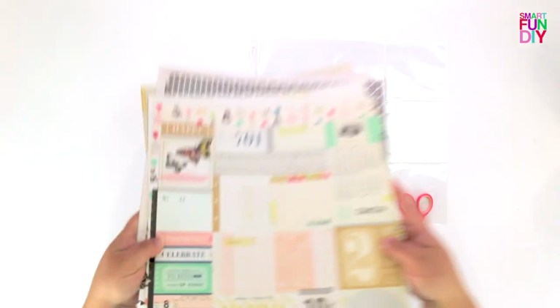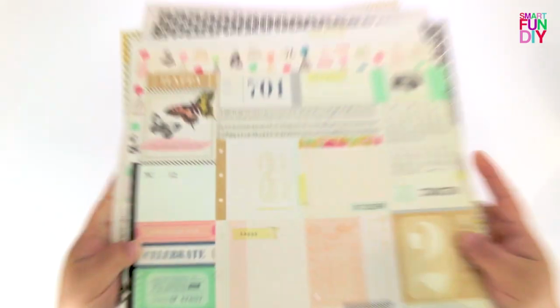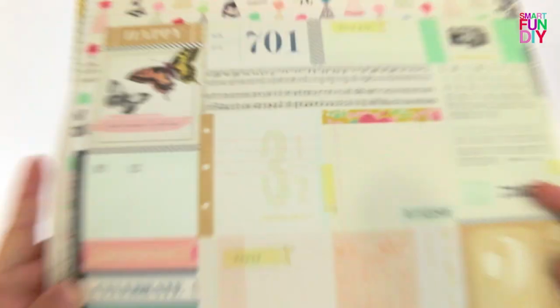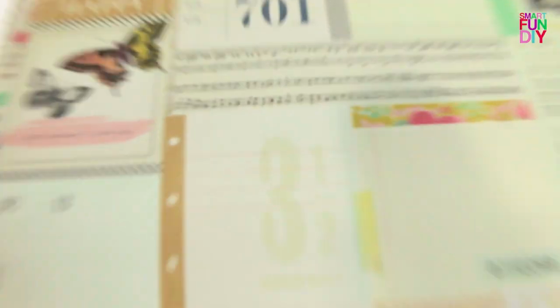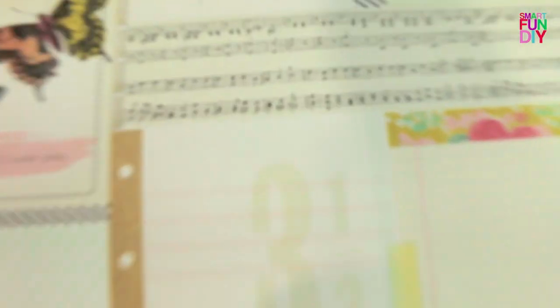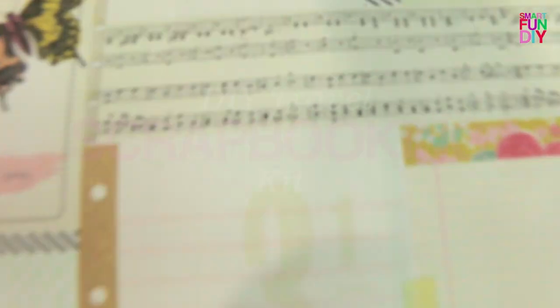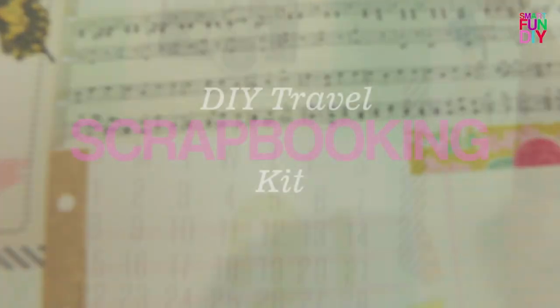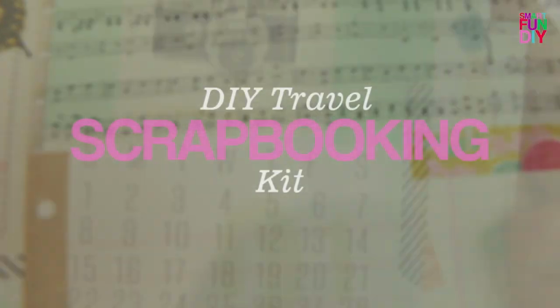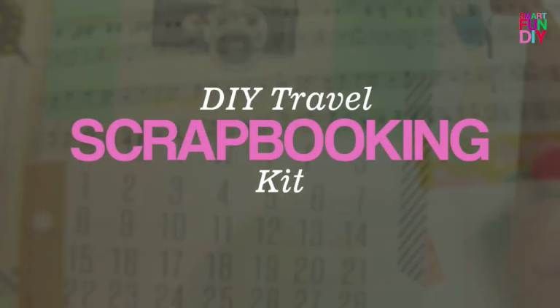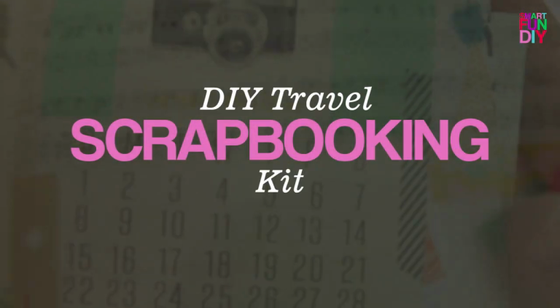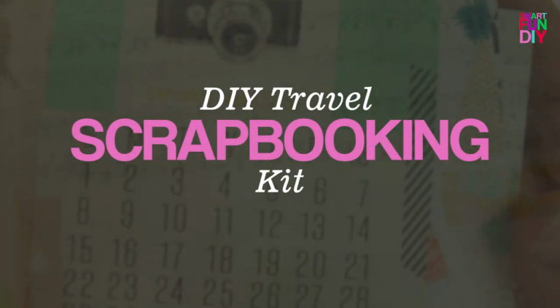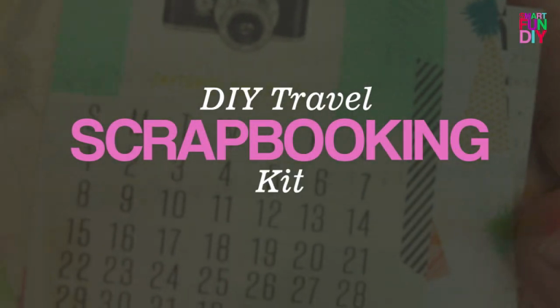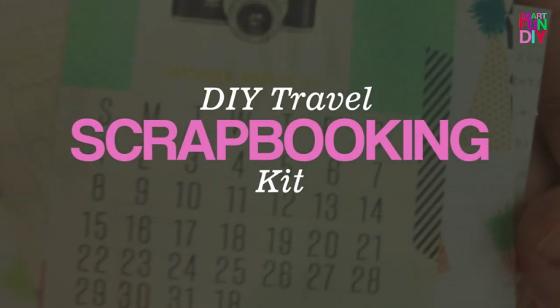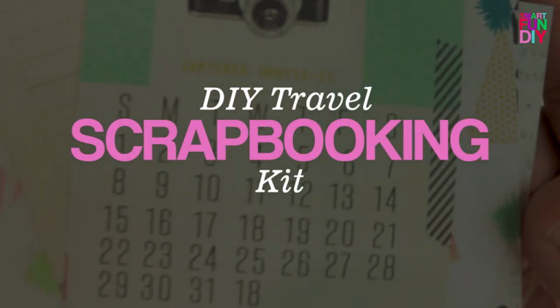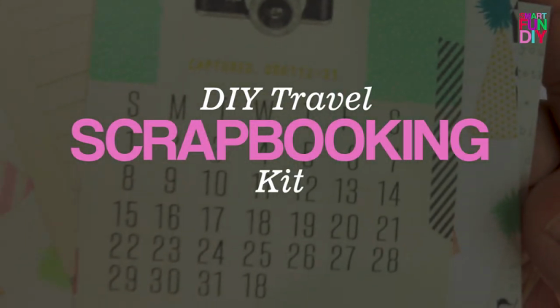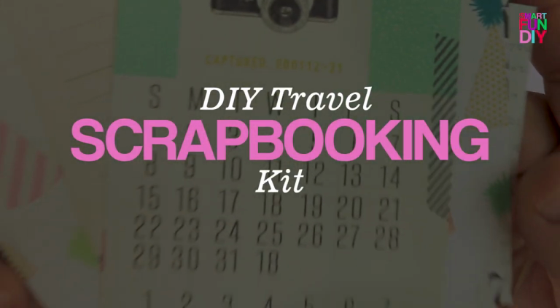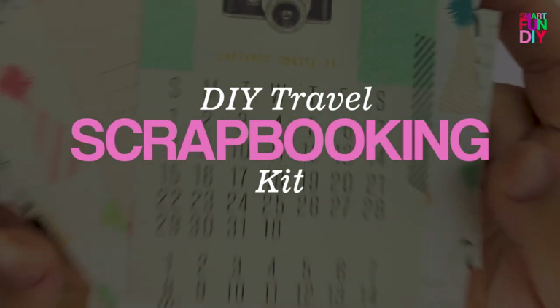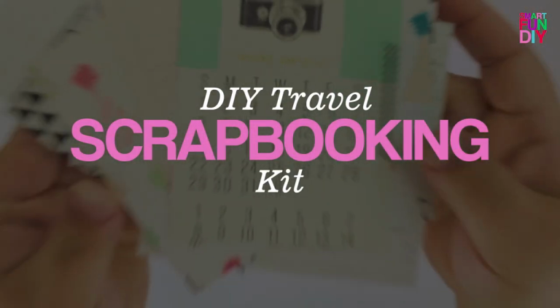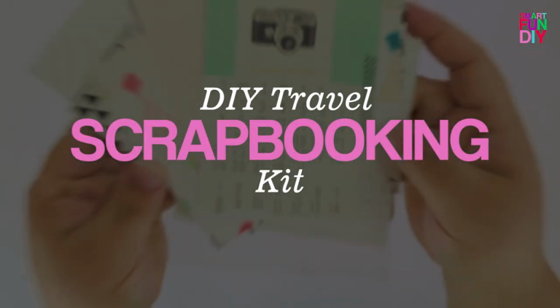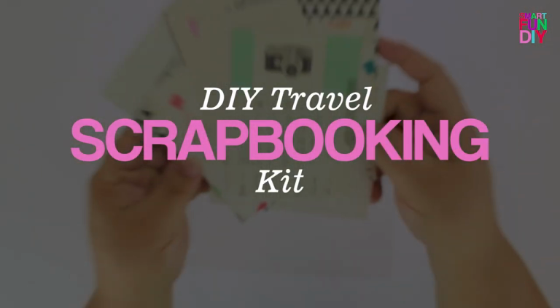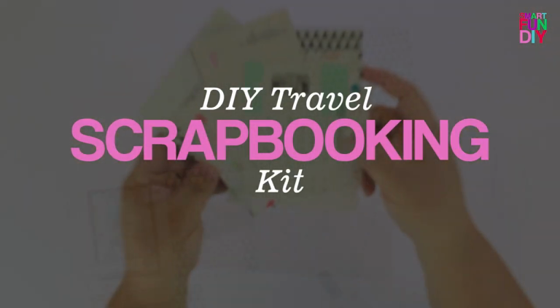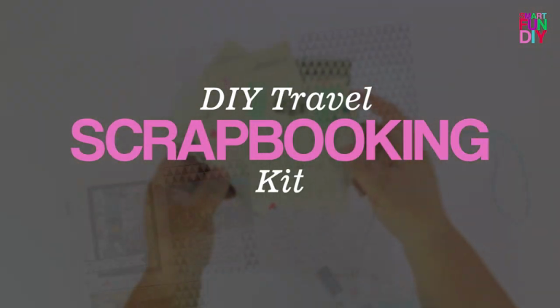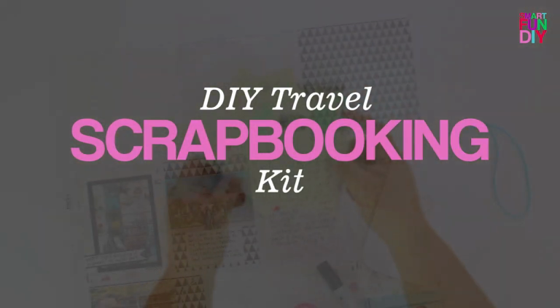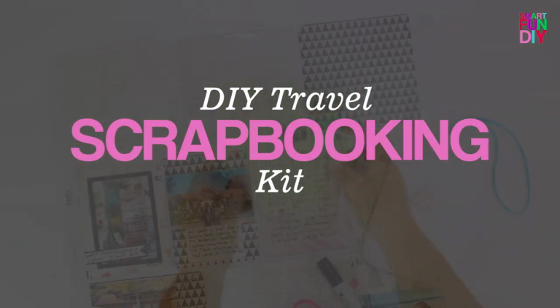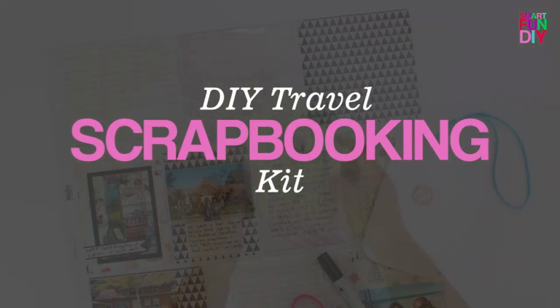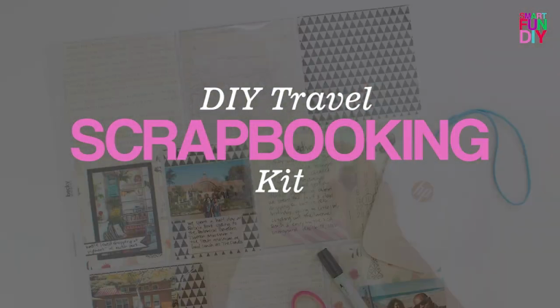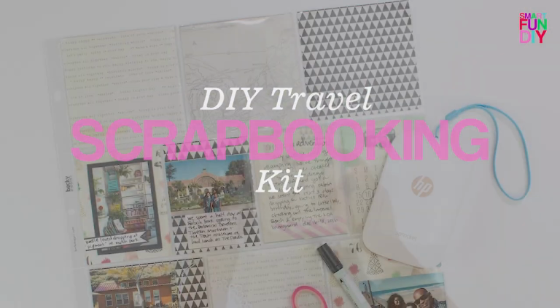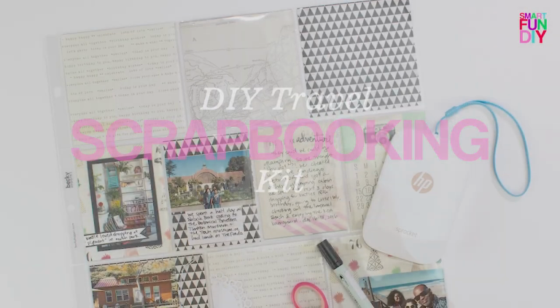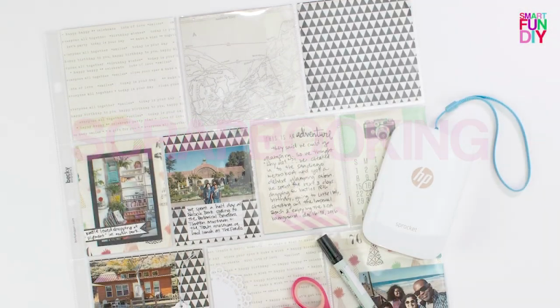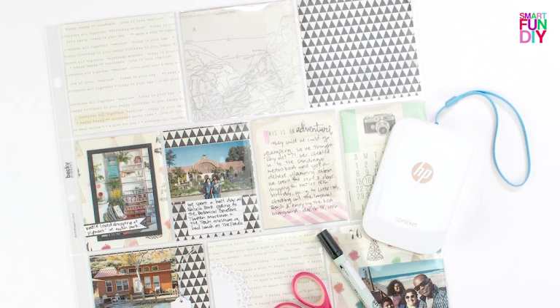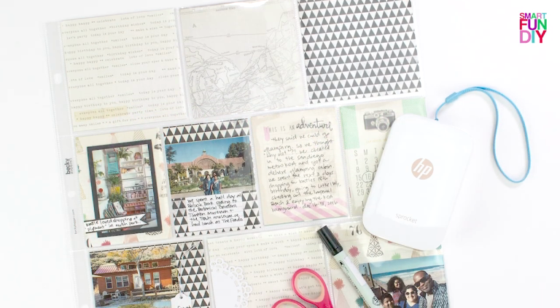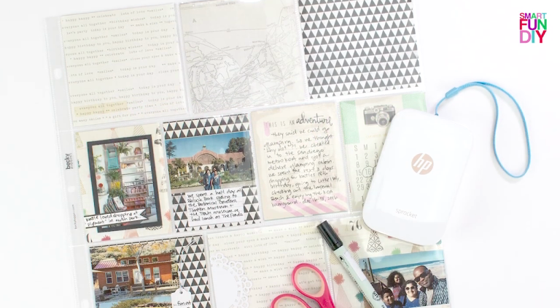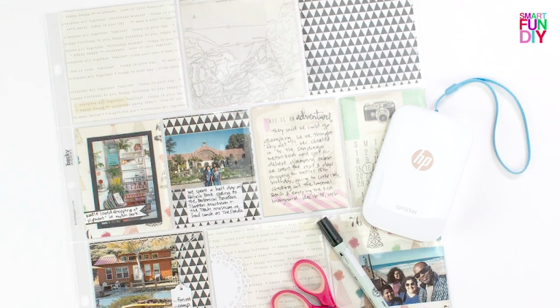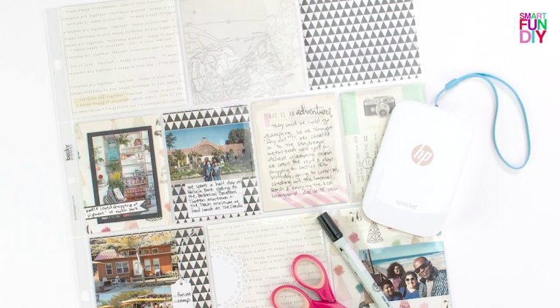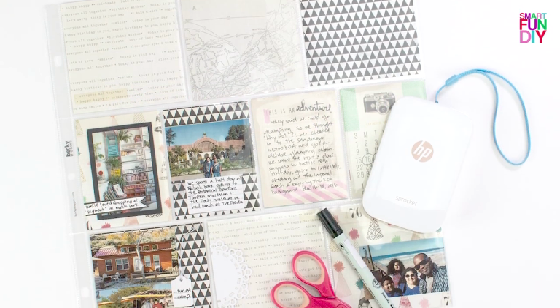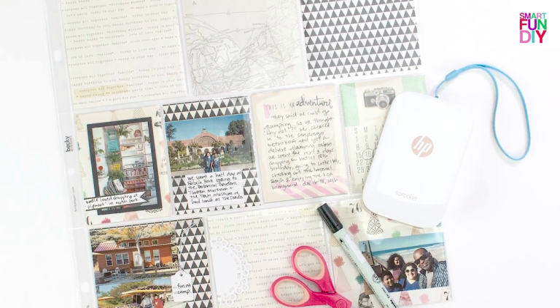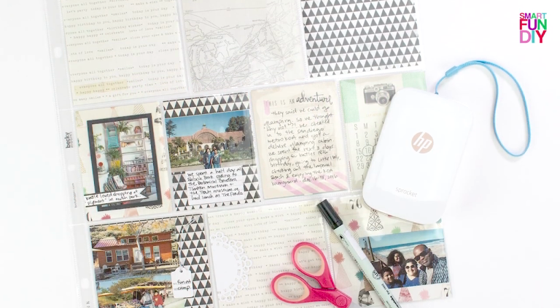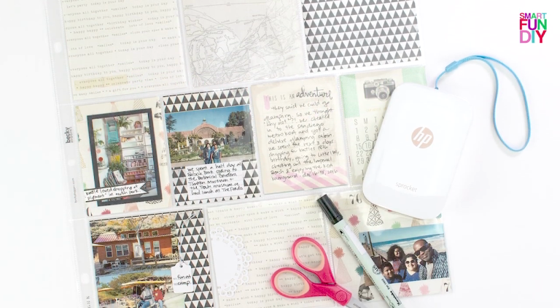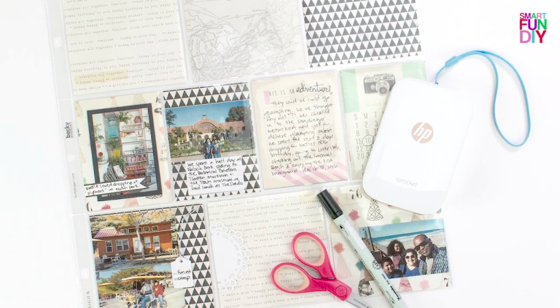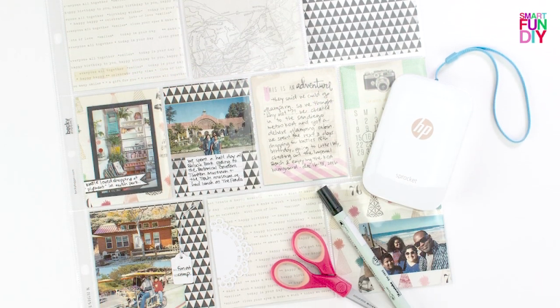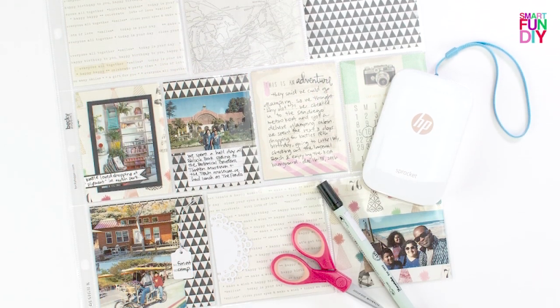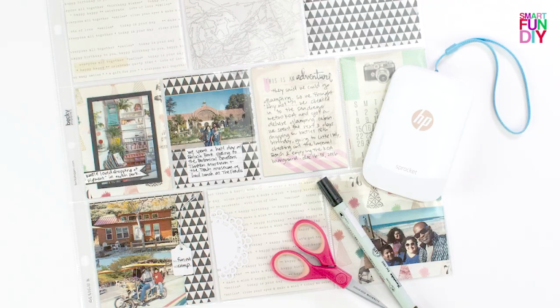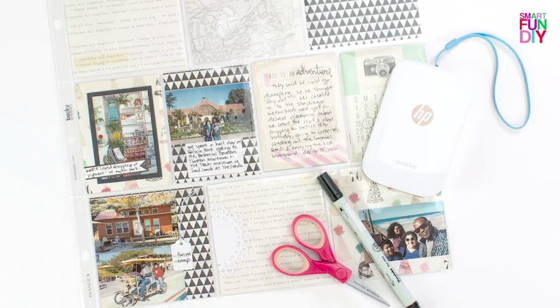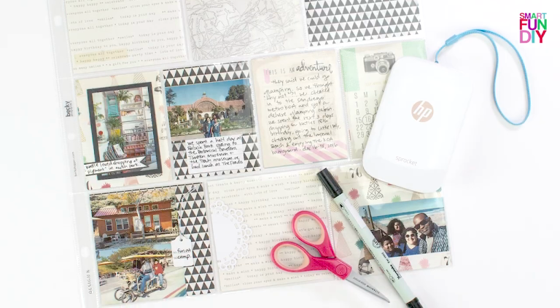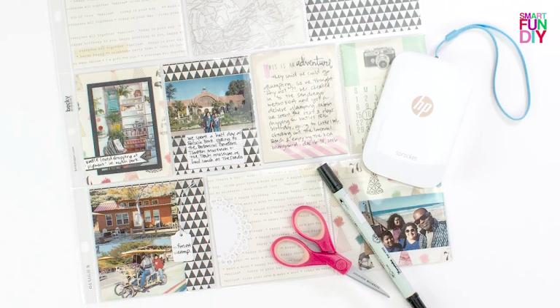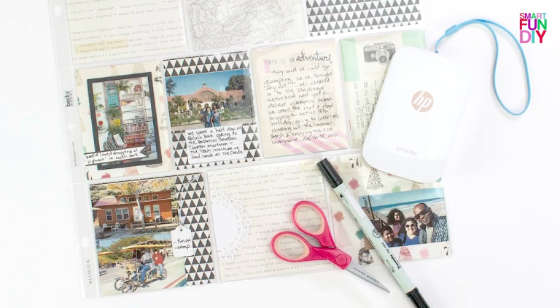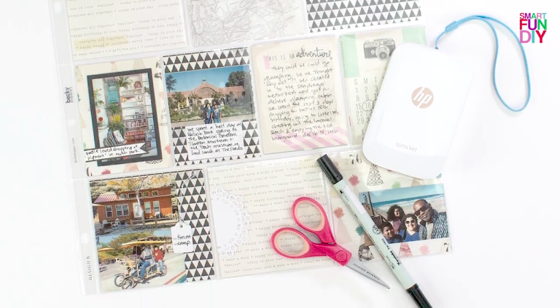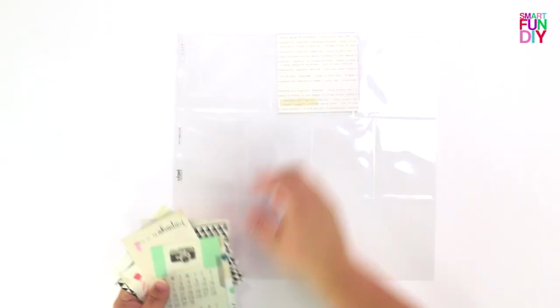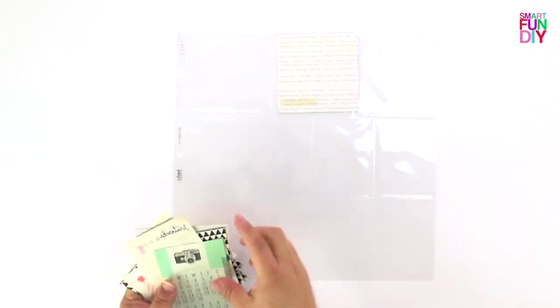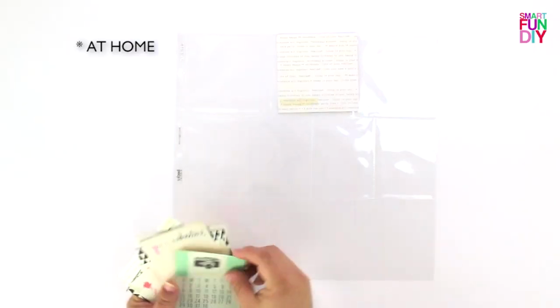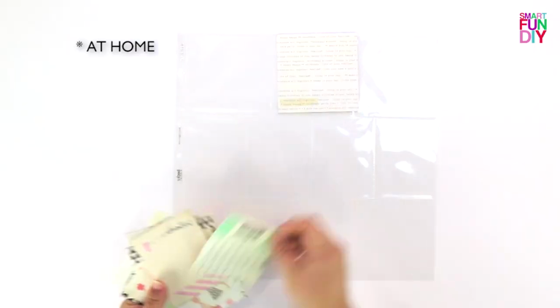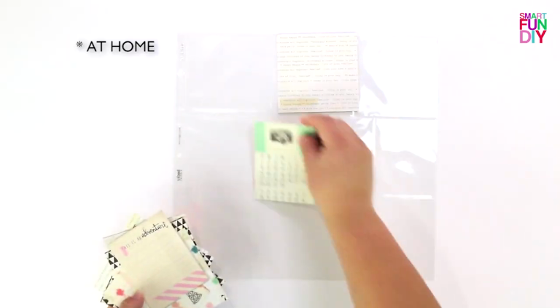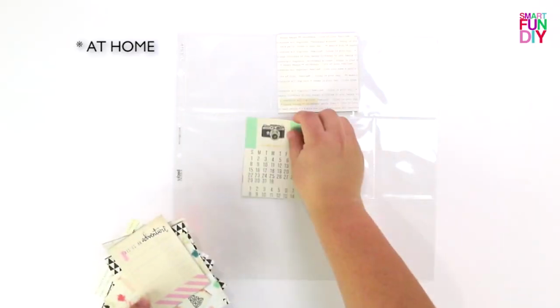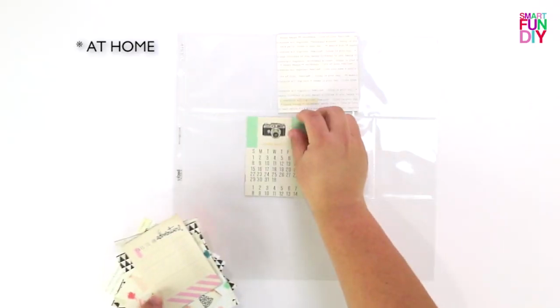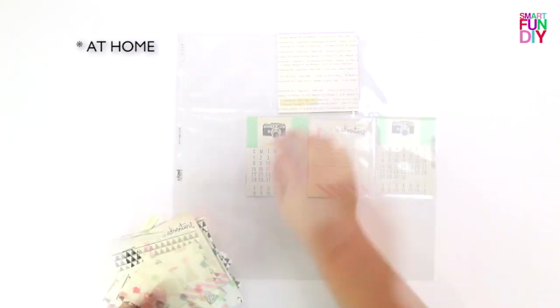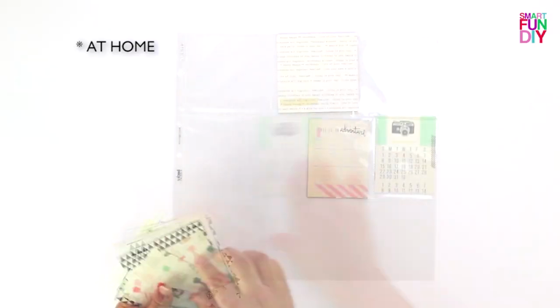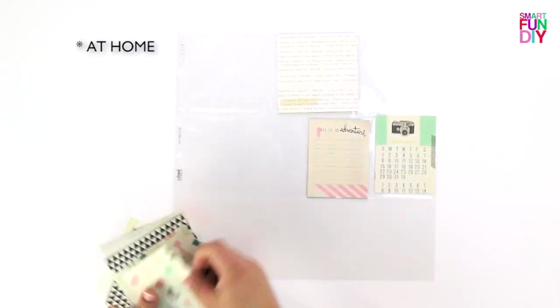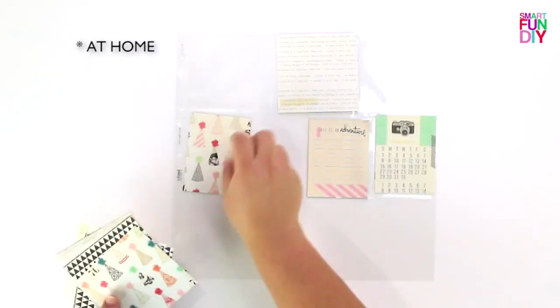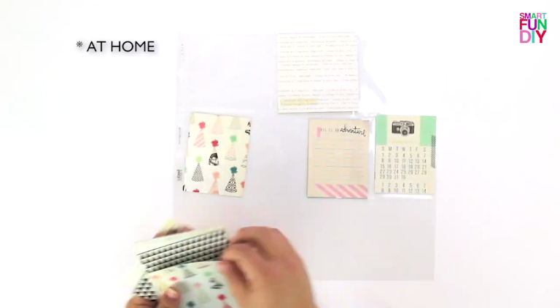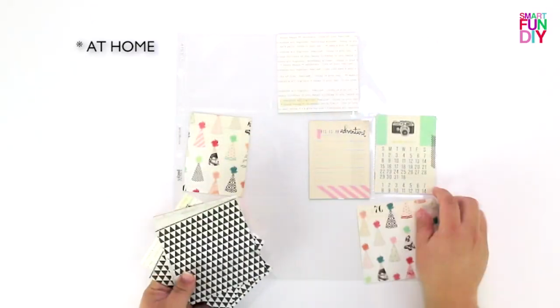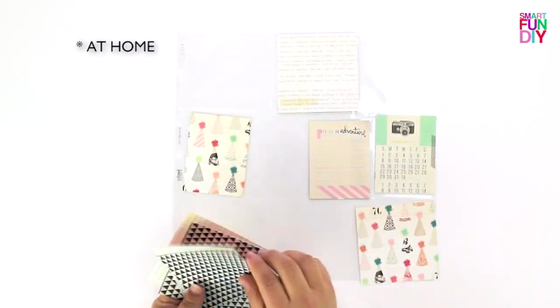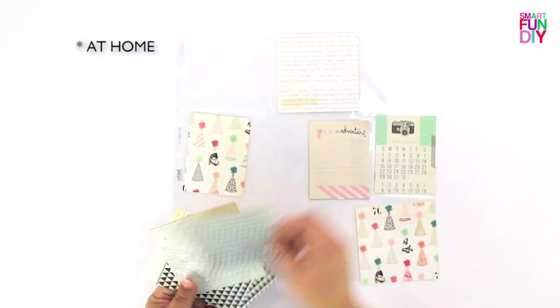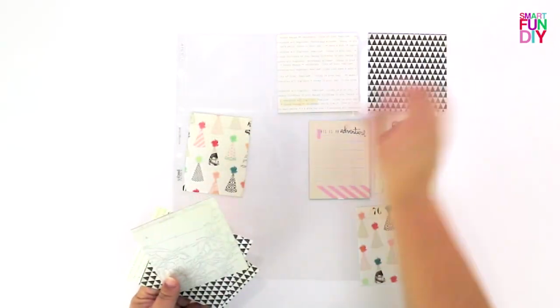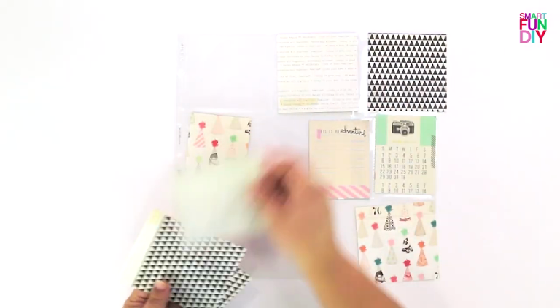Are you traveling this summer and you want to scrapbook while you travel? That's the best time to get your memories down. You need to put this kit together.